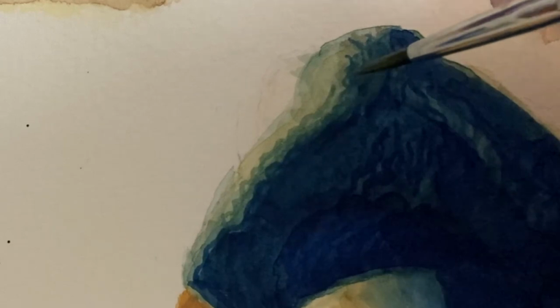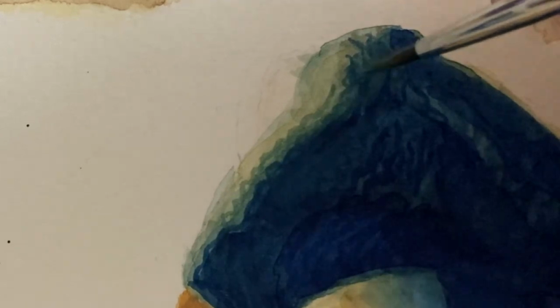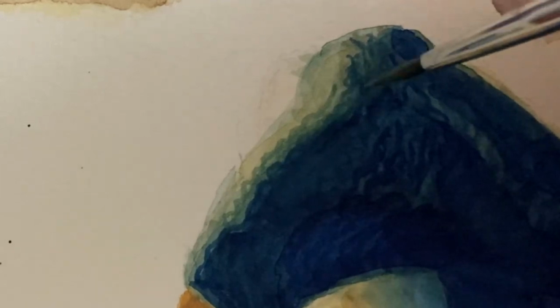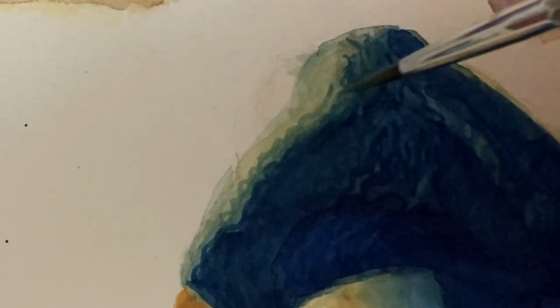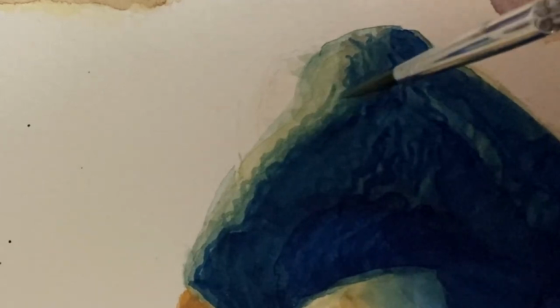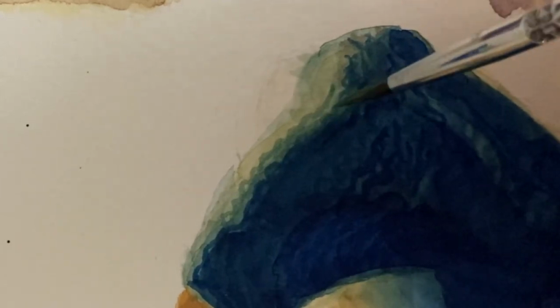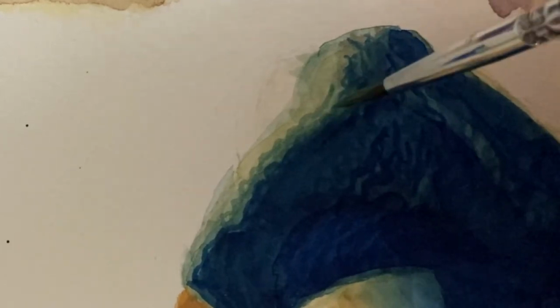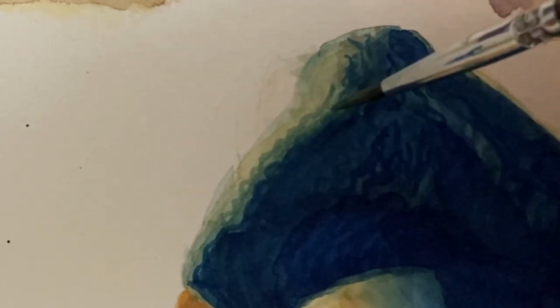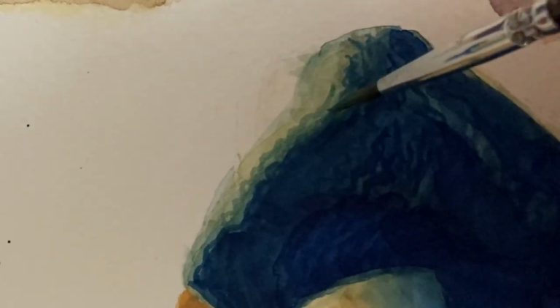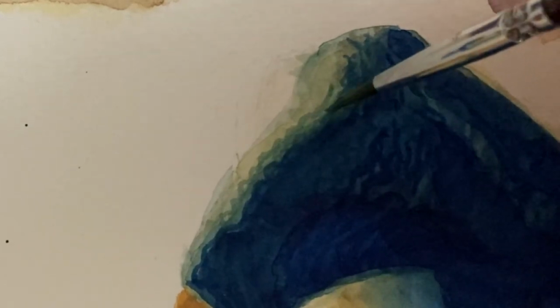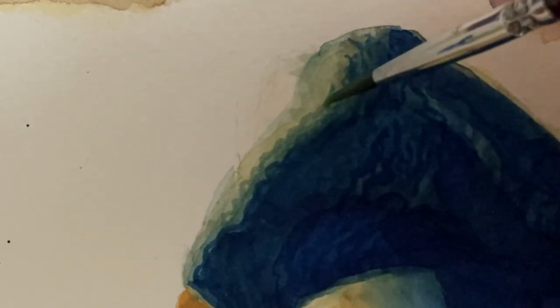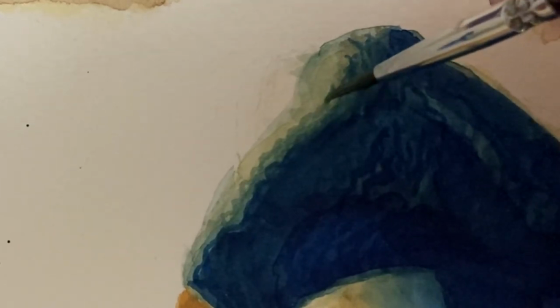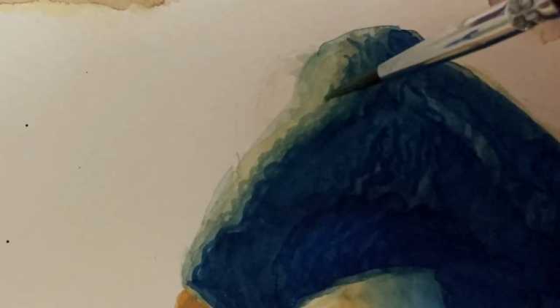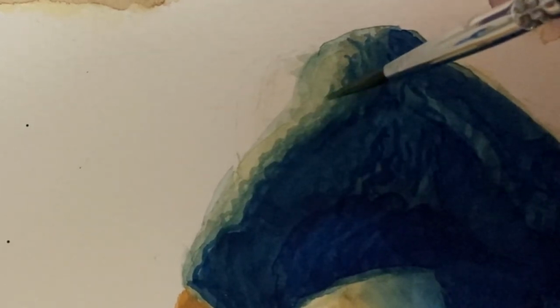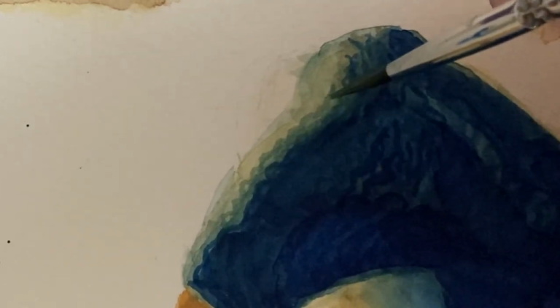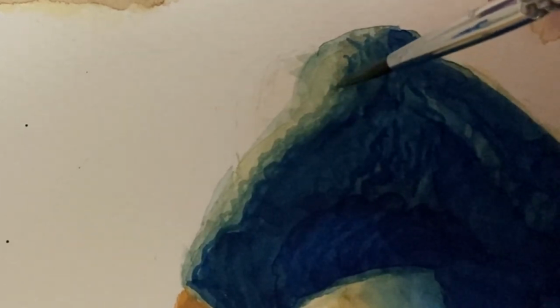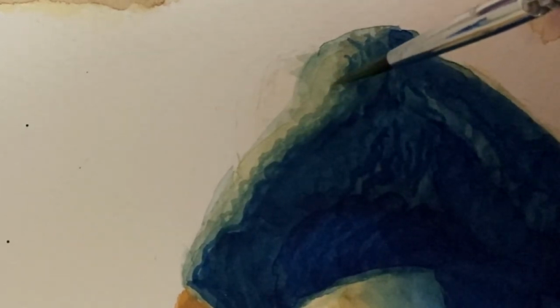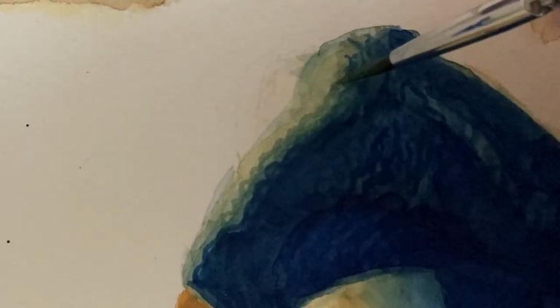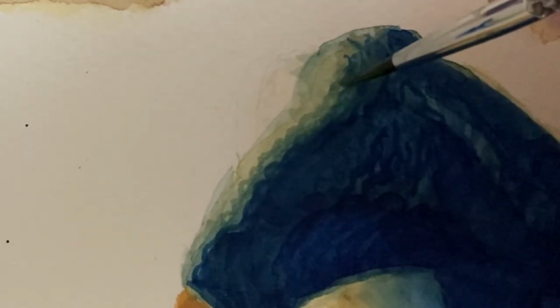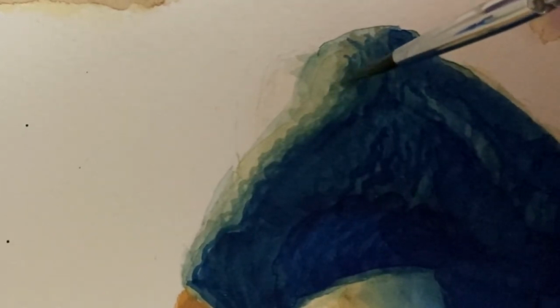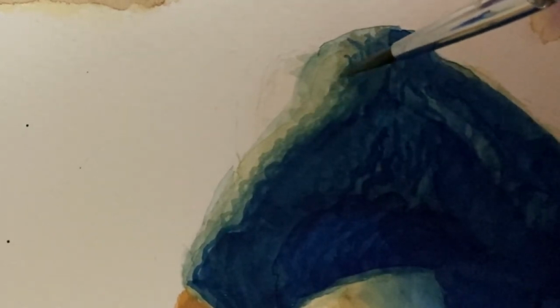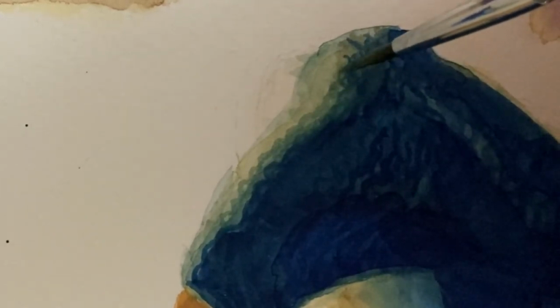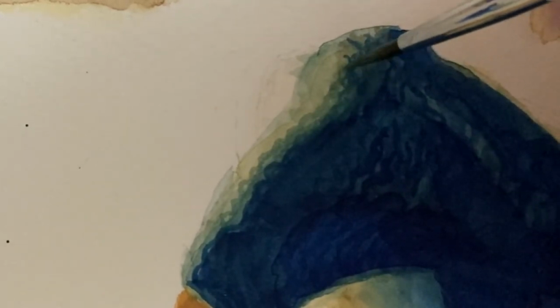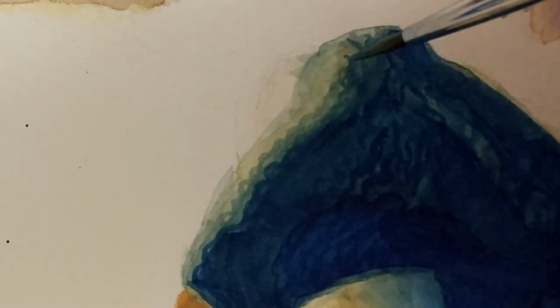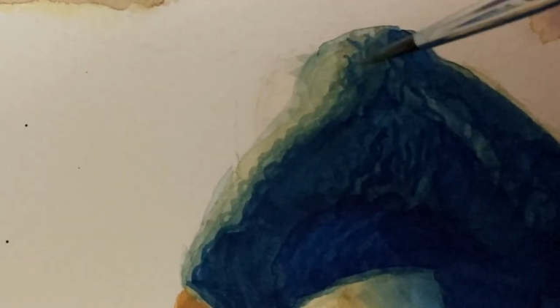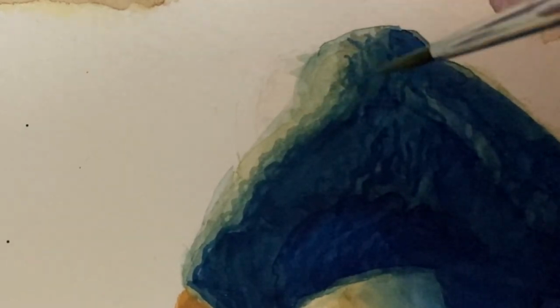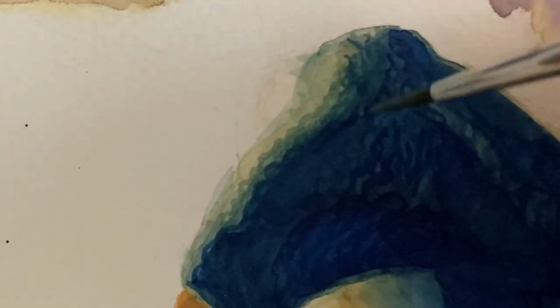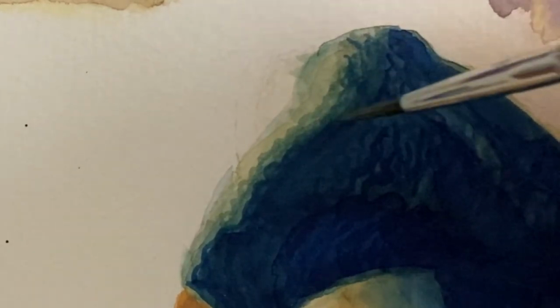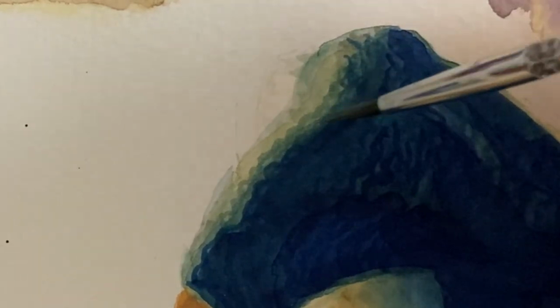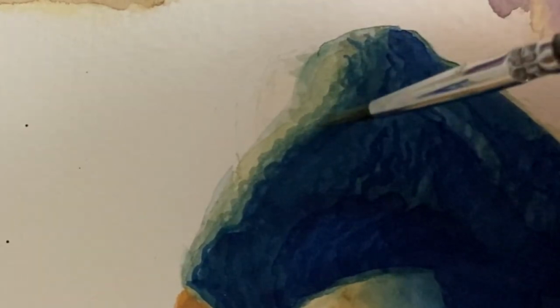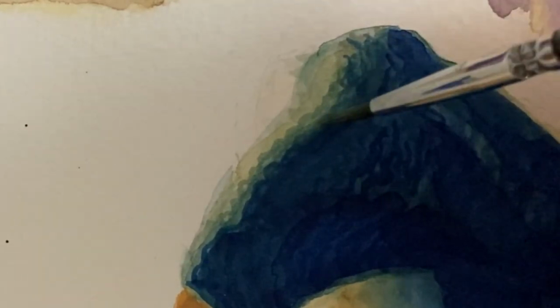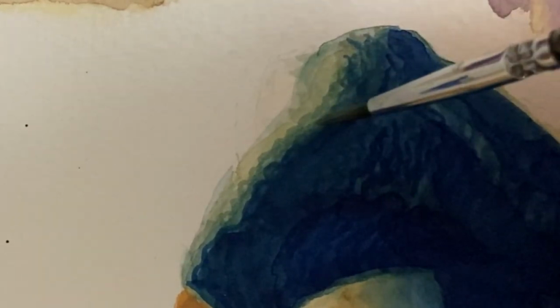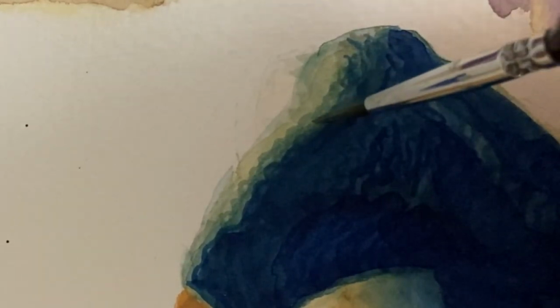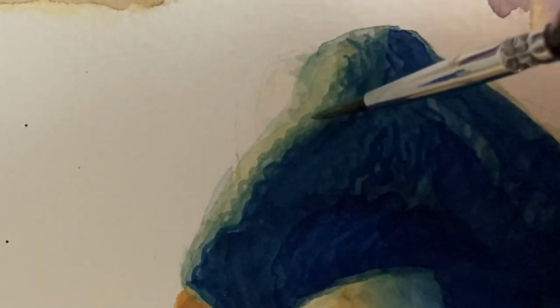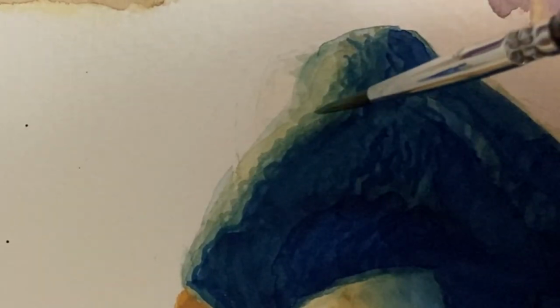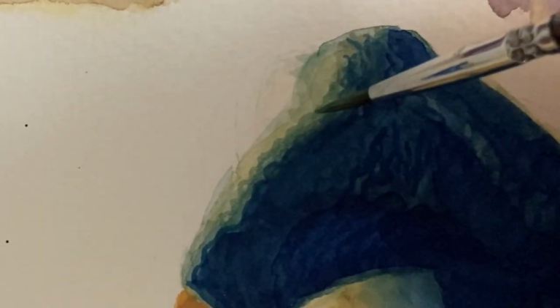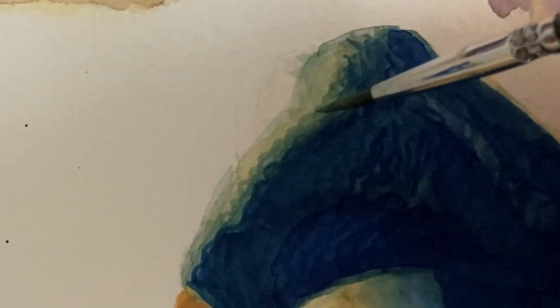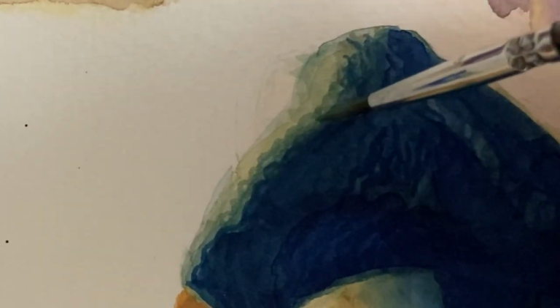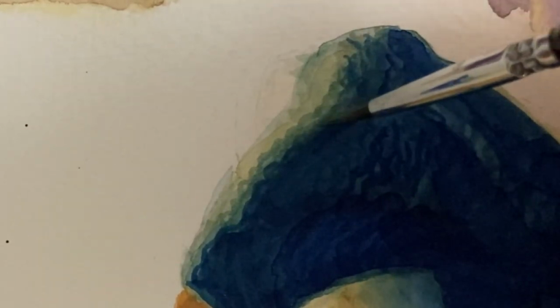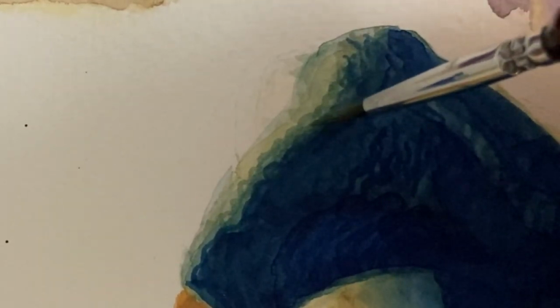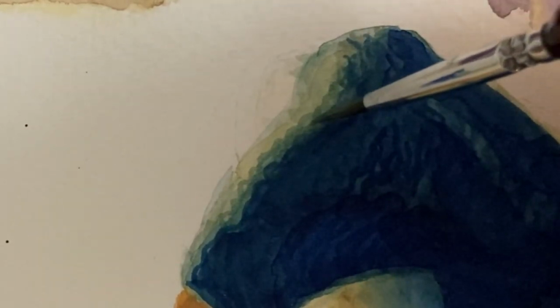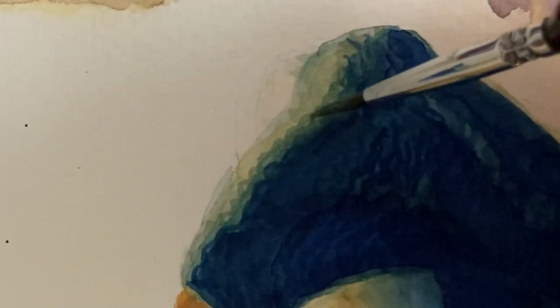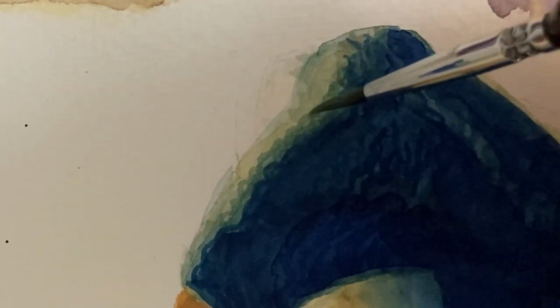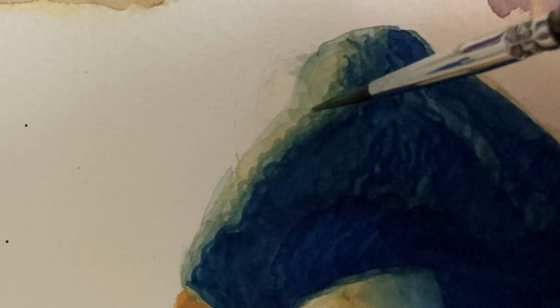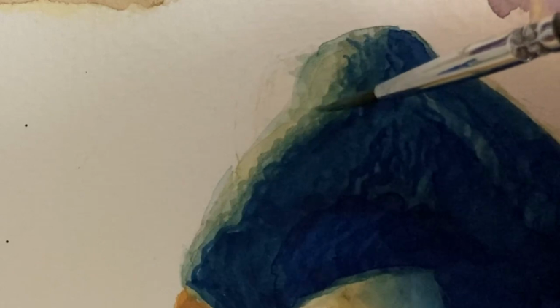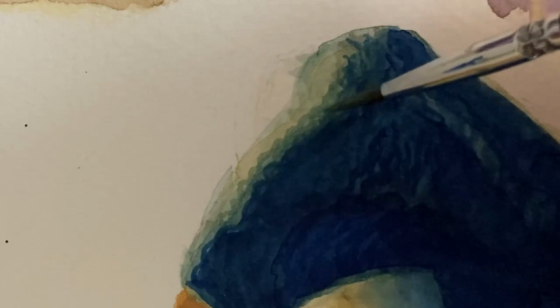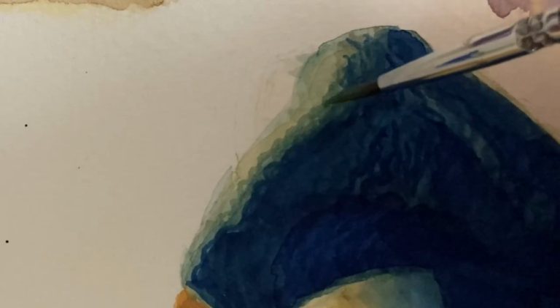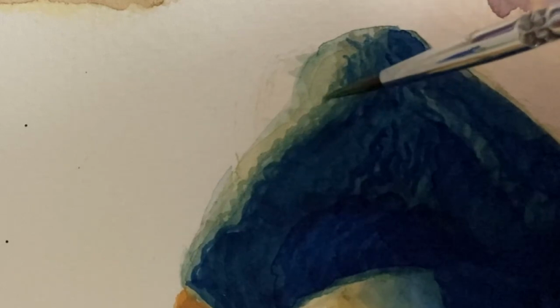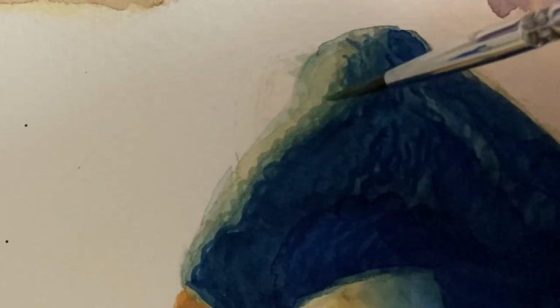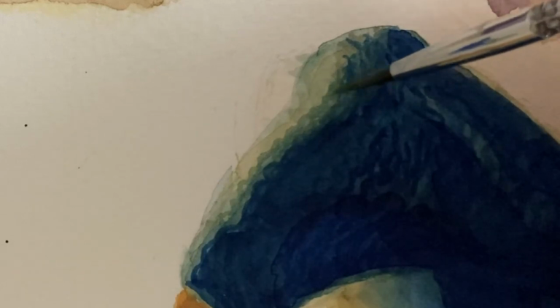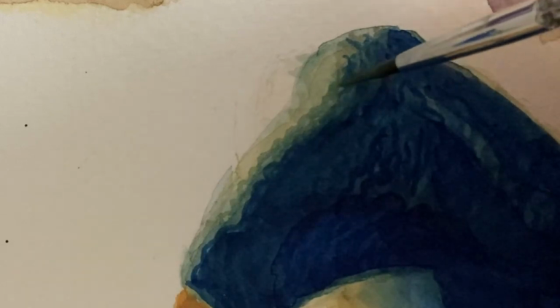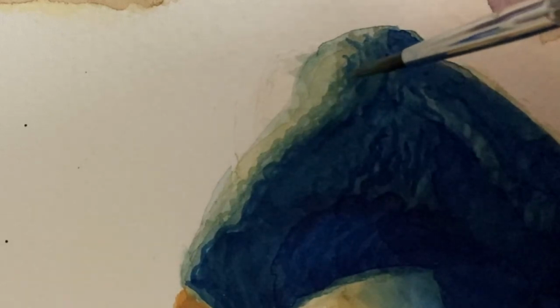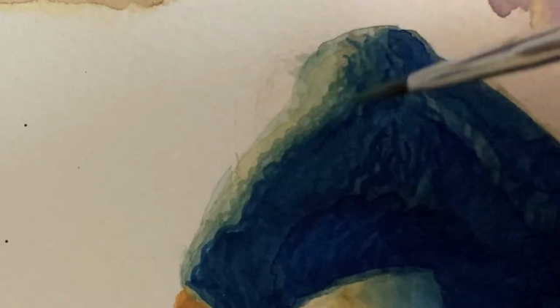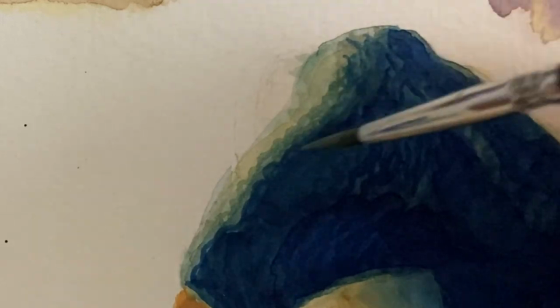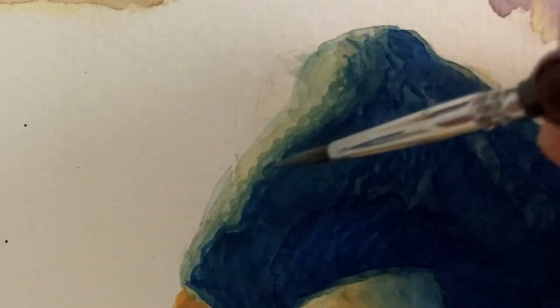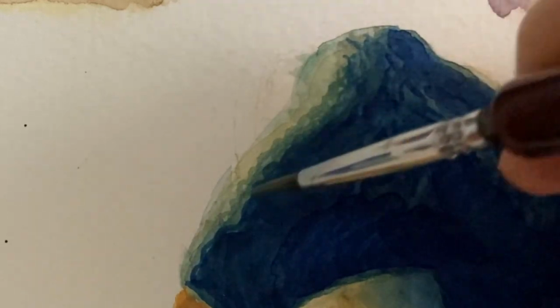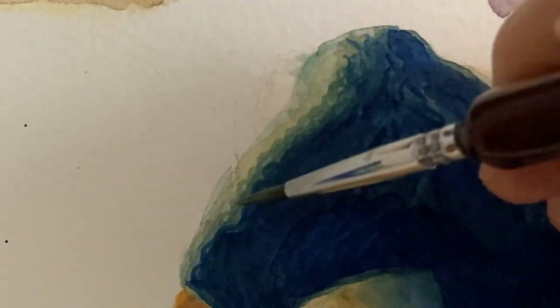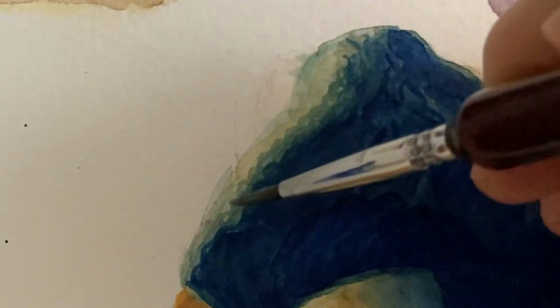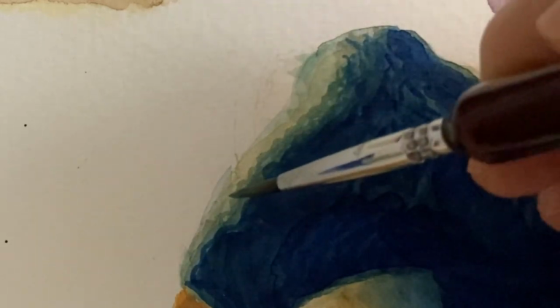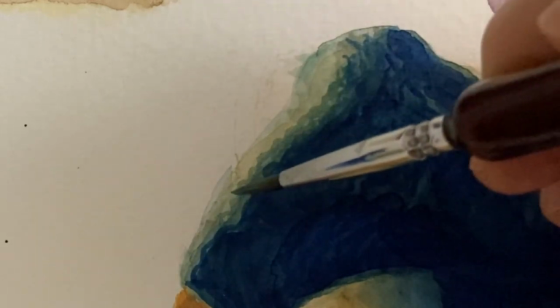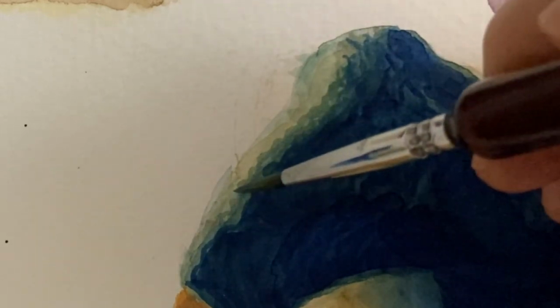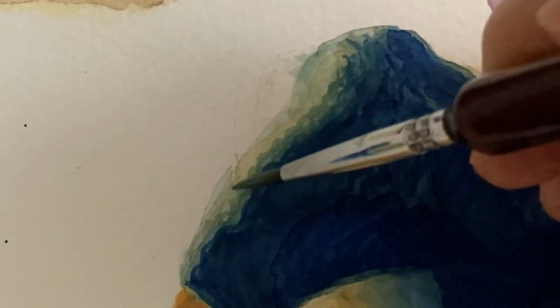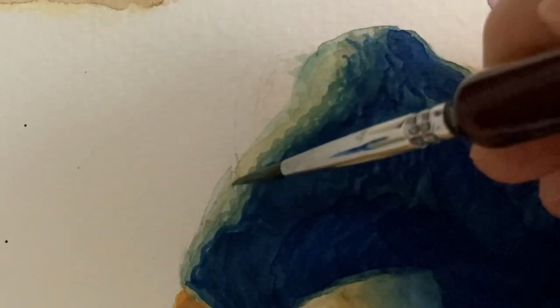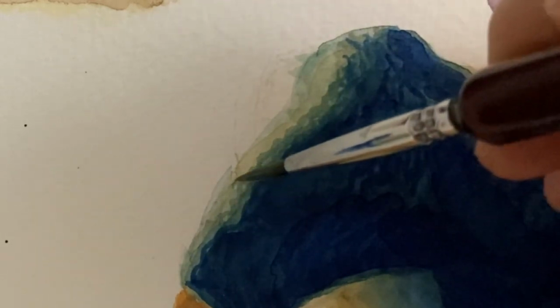Finally, I can go in and put in some of those fine details like the texture of the hair.